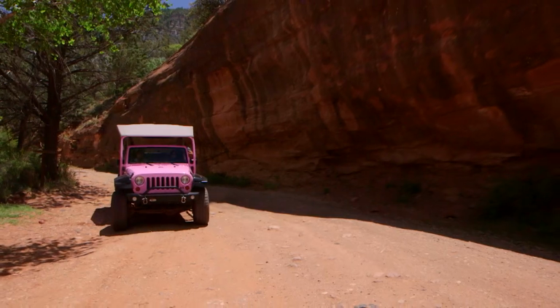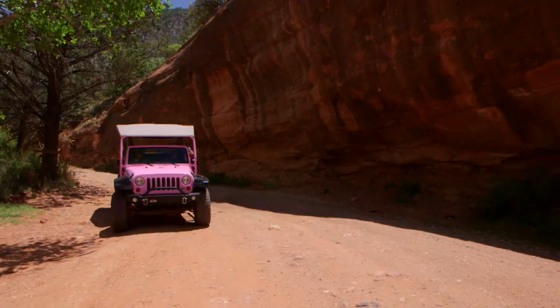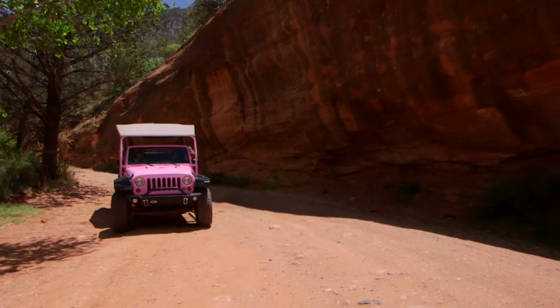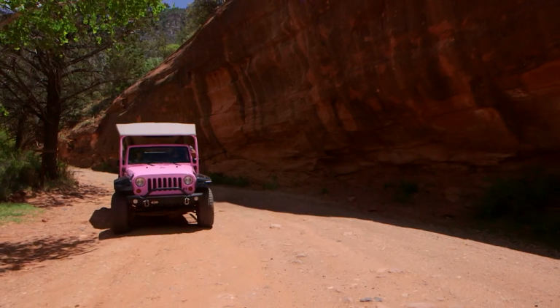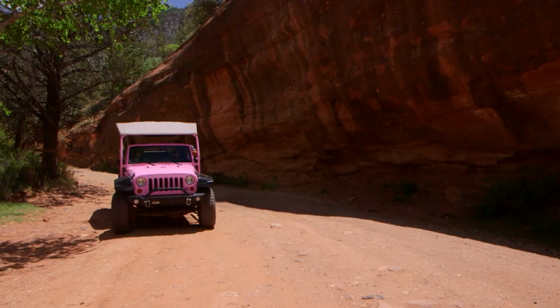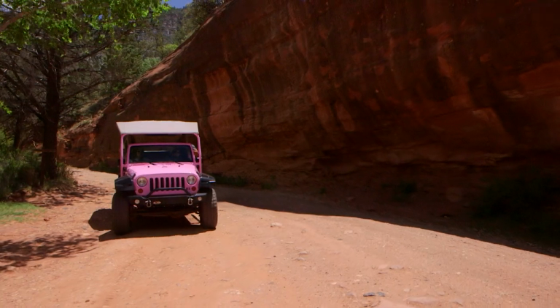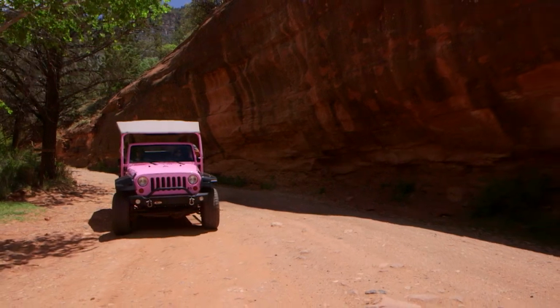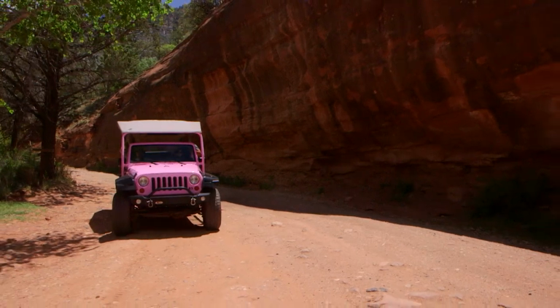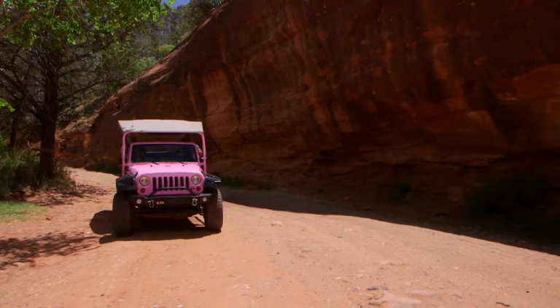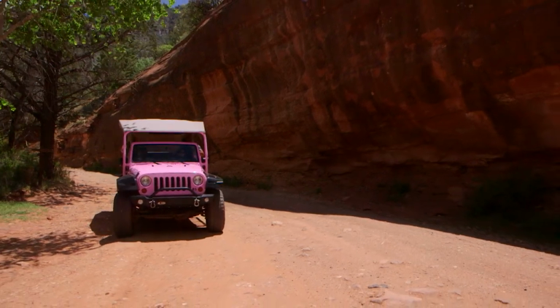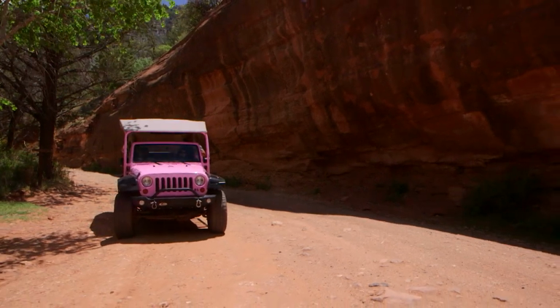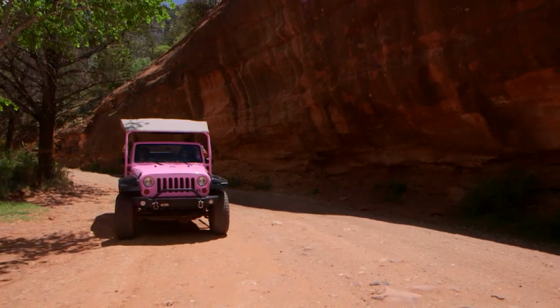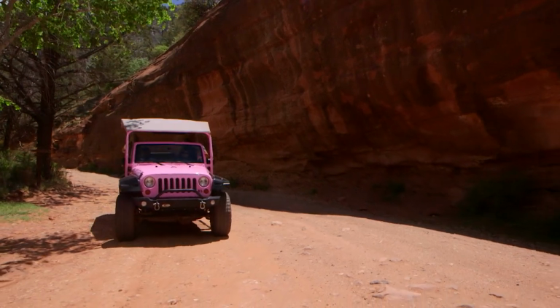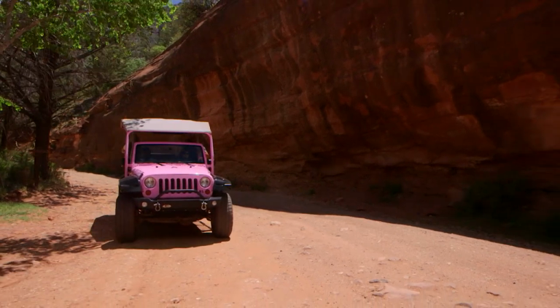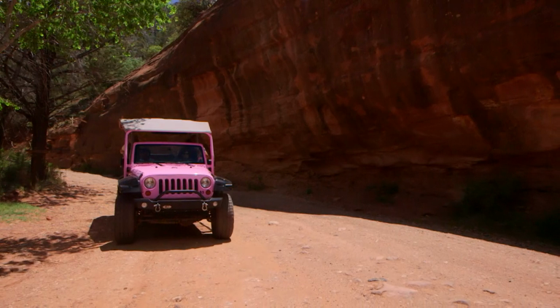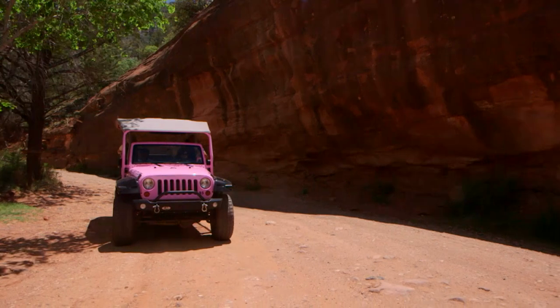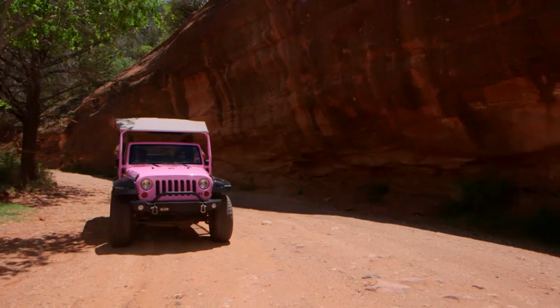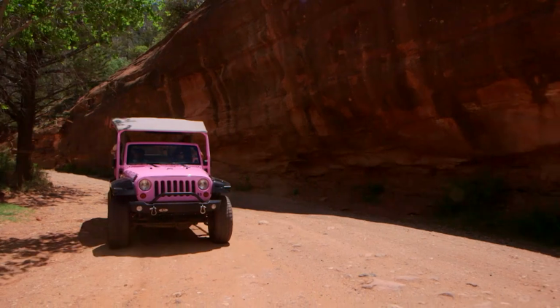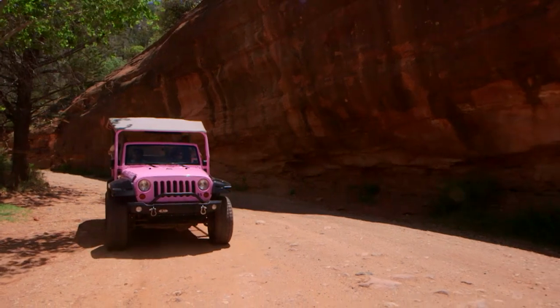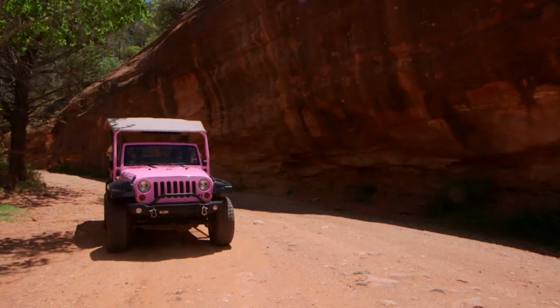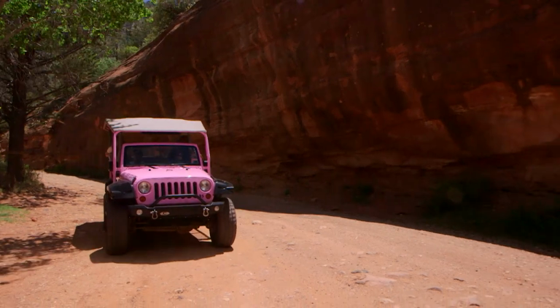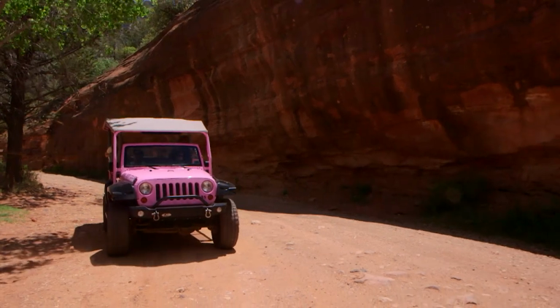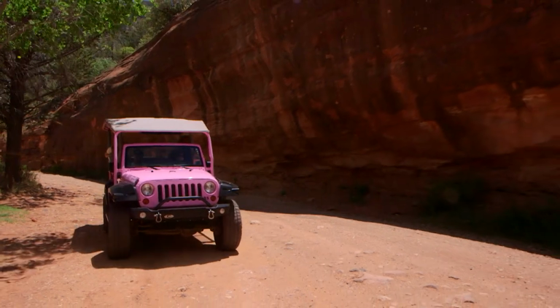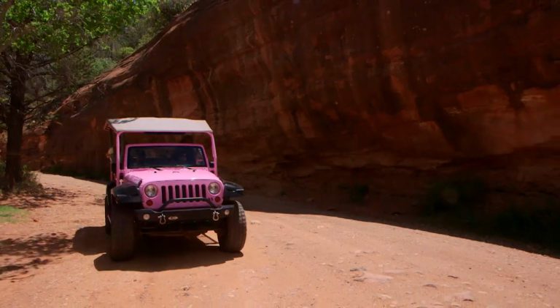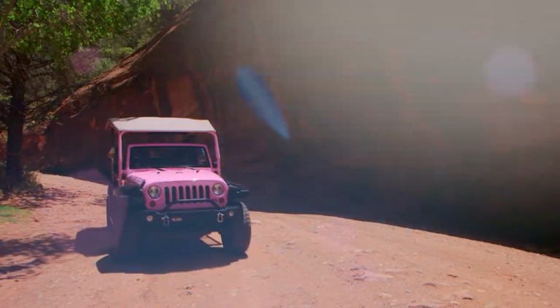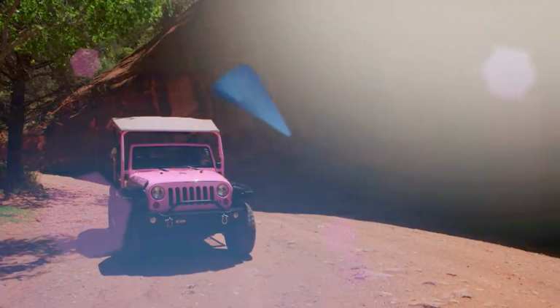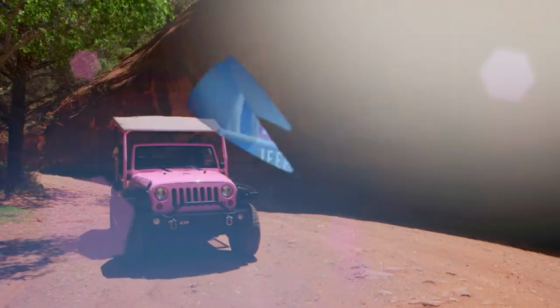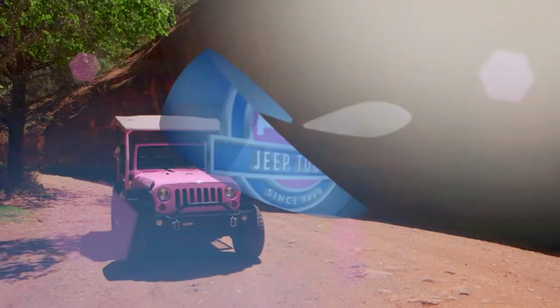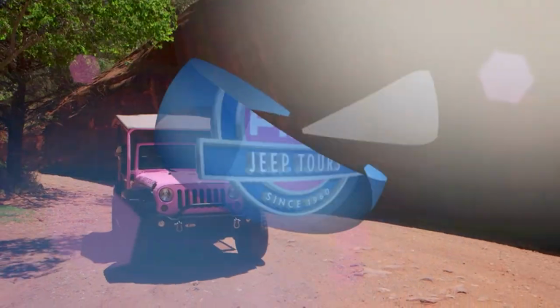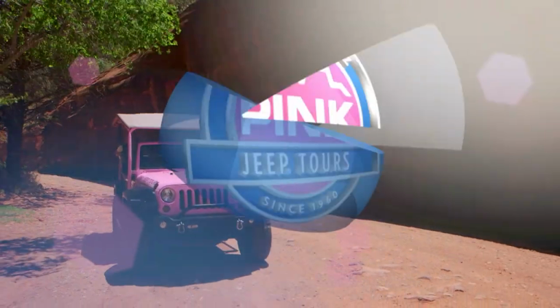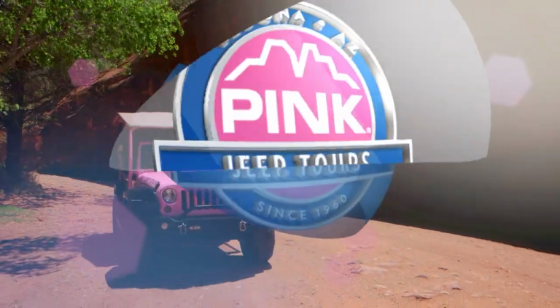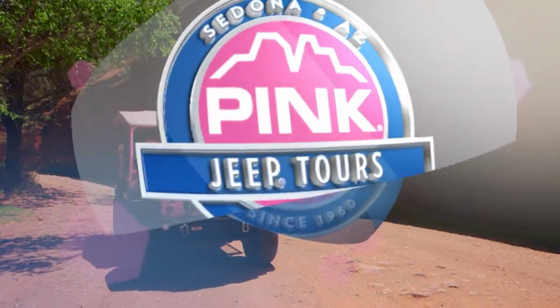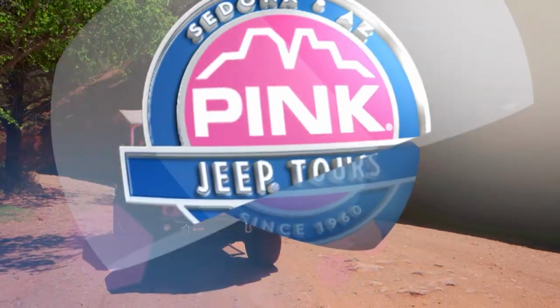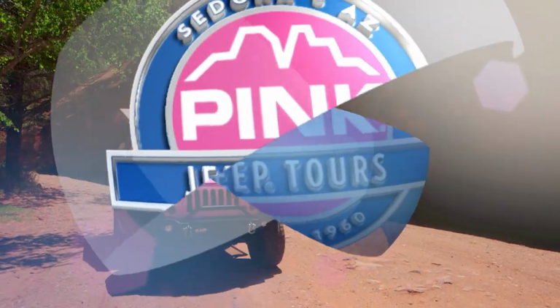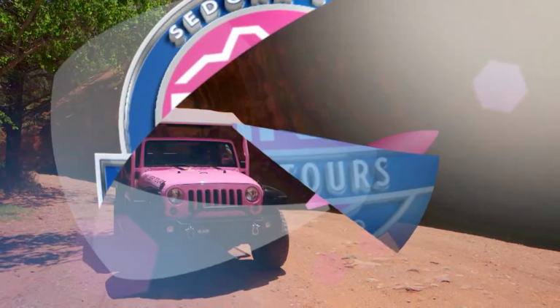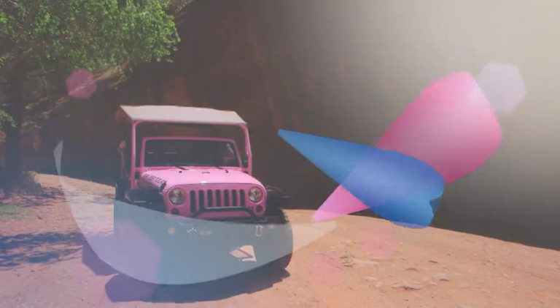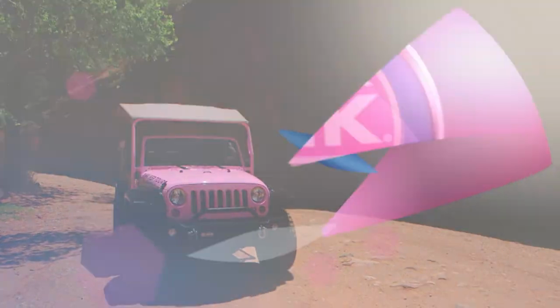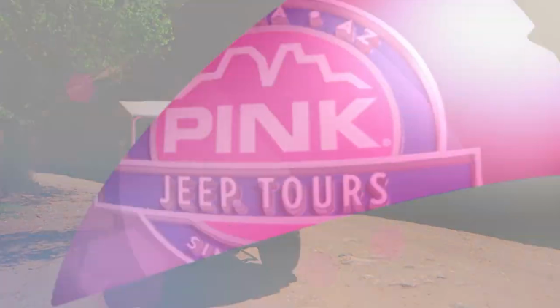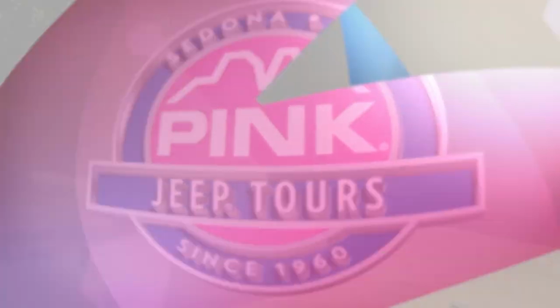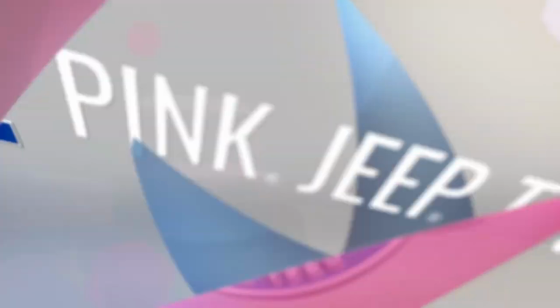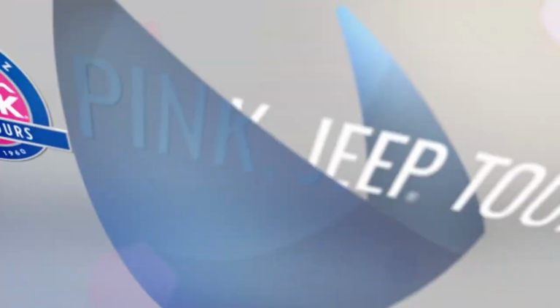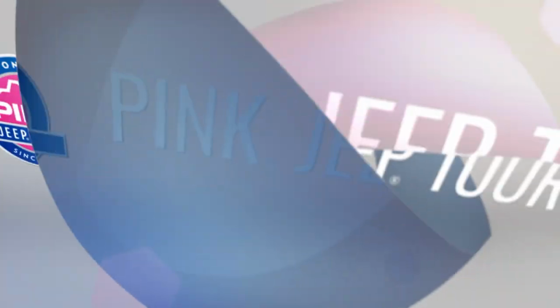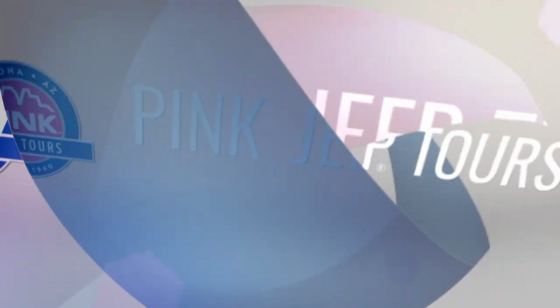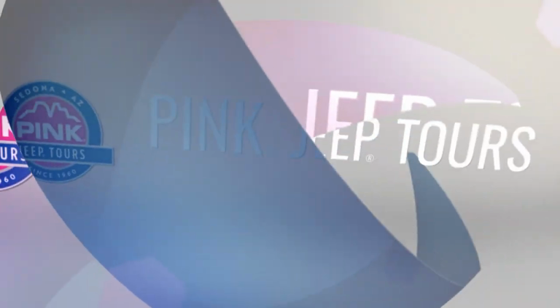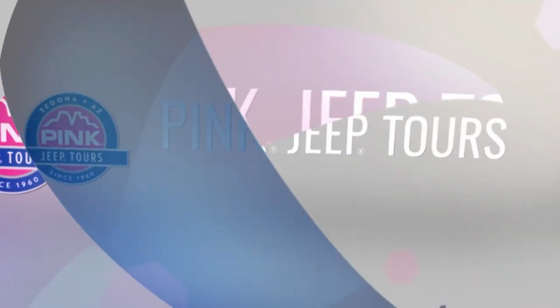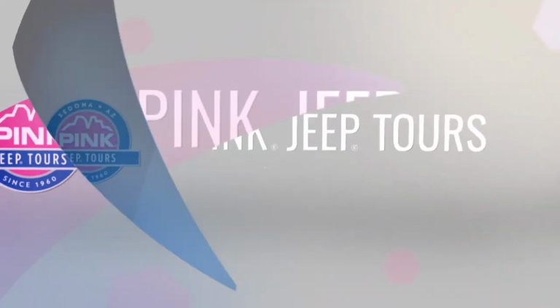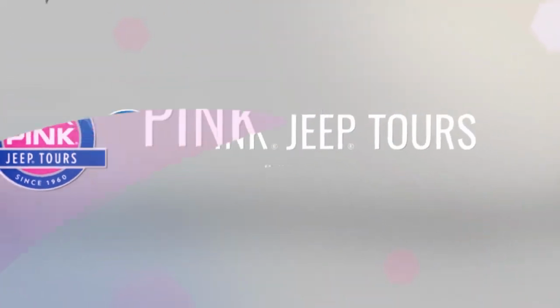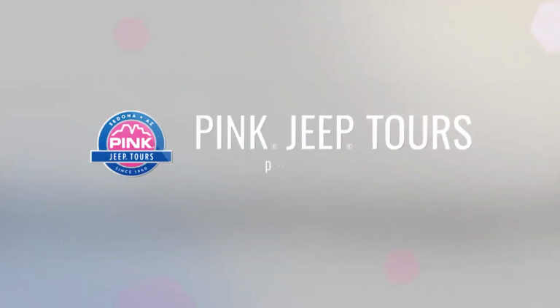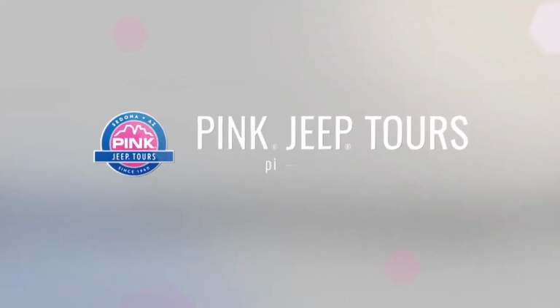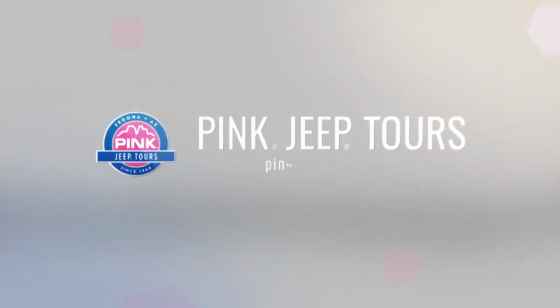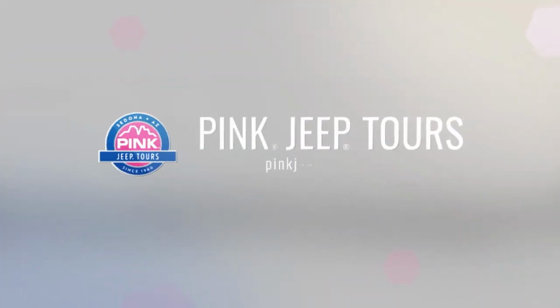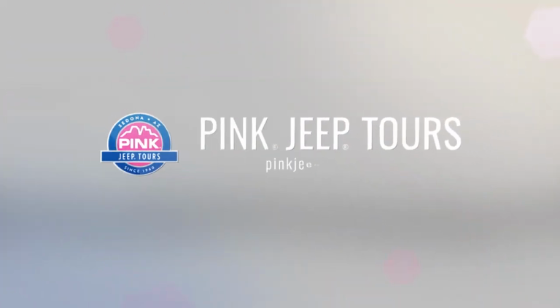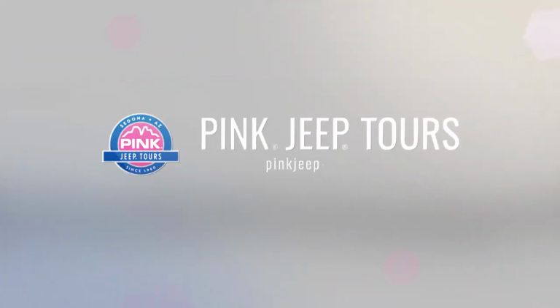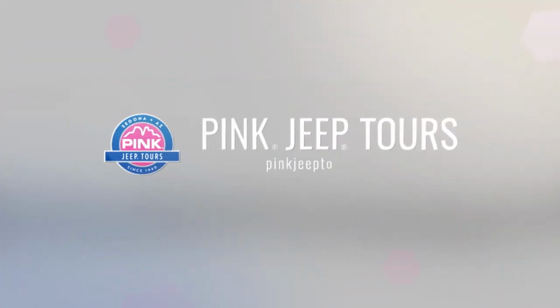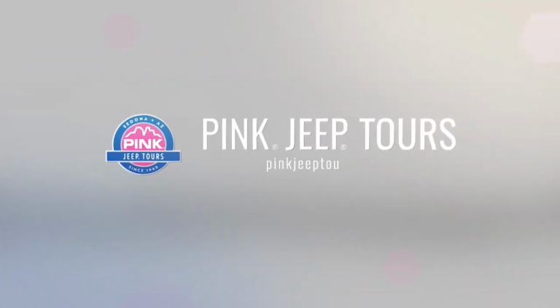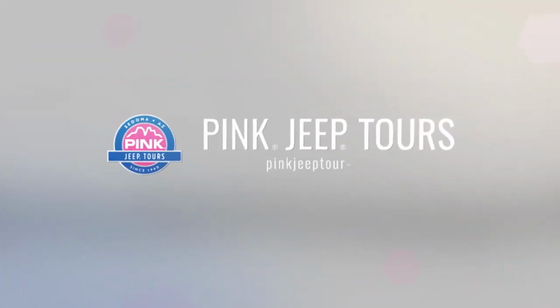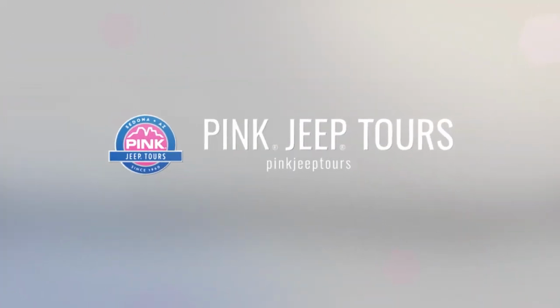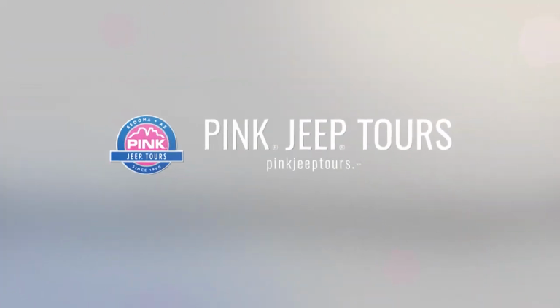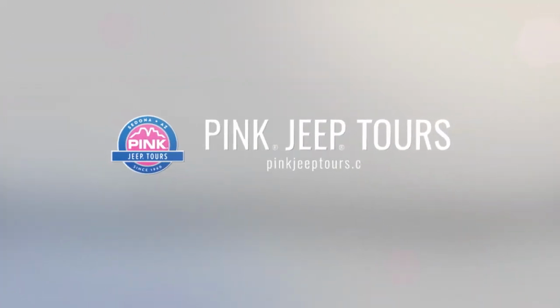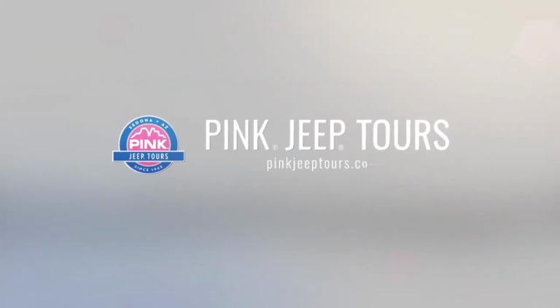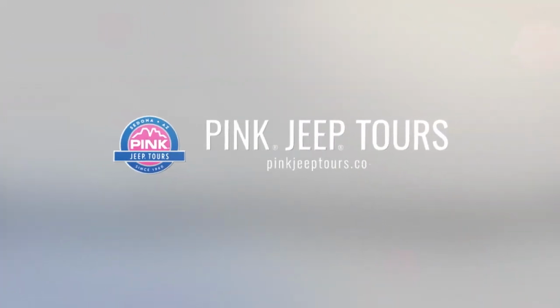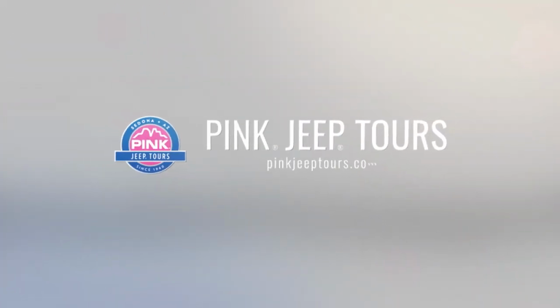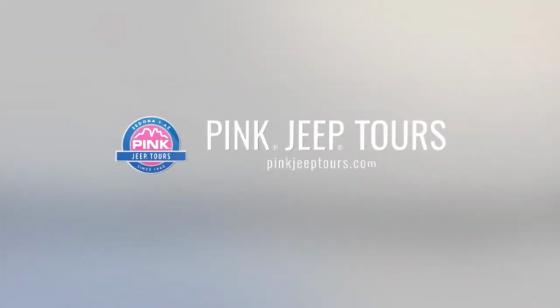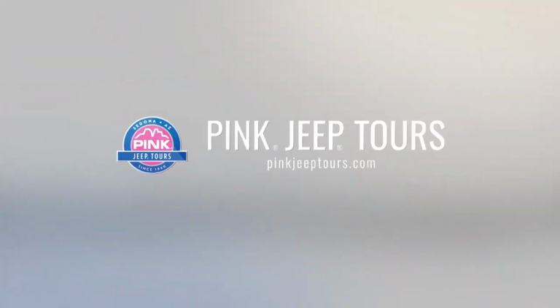The scenic rim tour — beautiful. Pink Jeep Tours, explore with us.